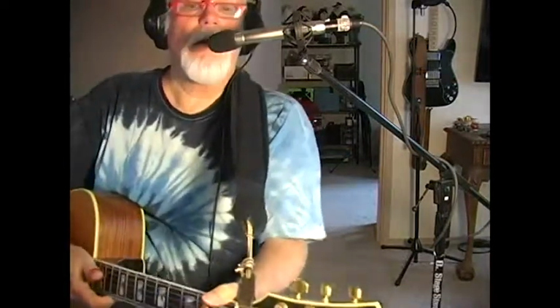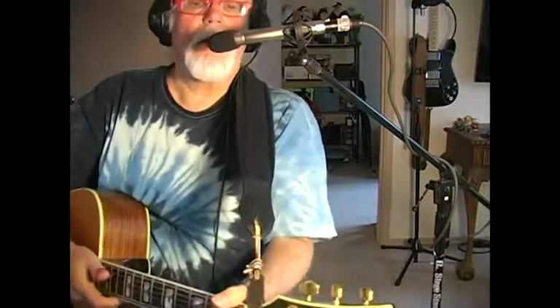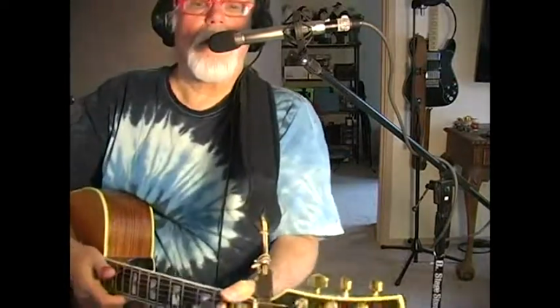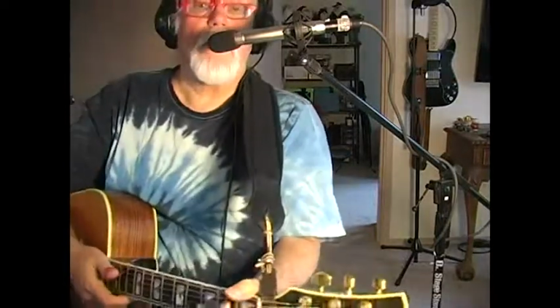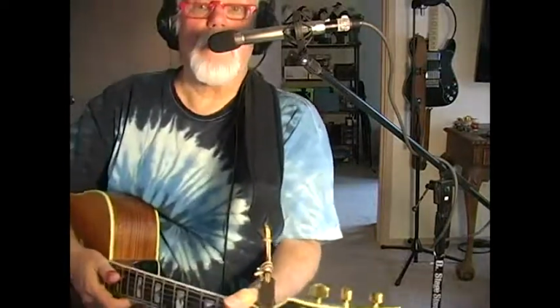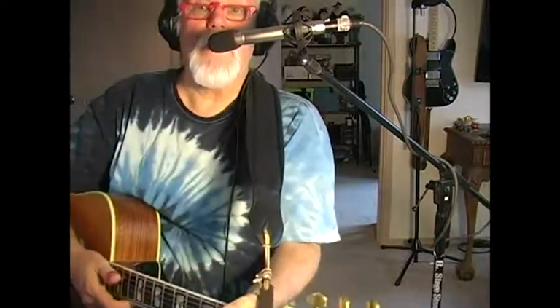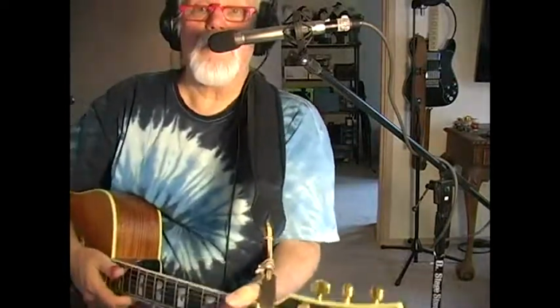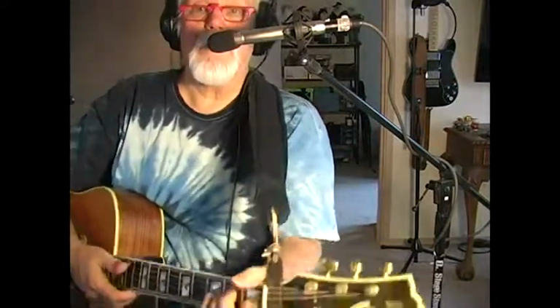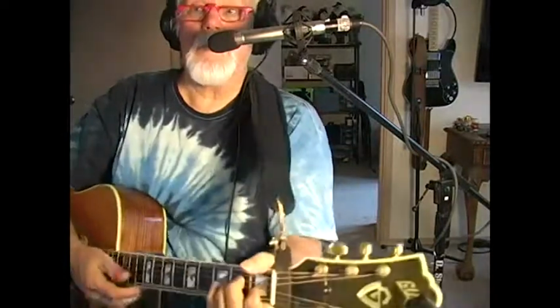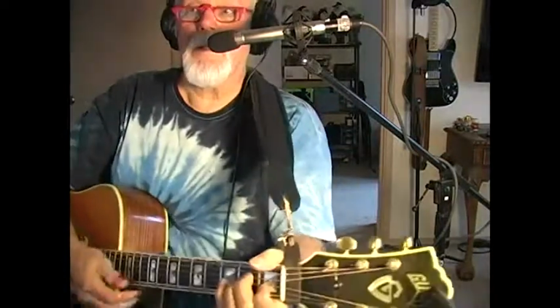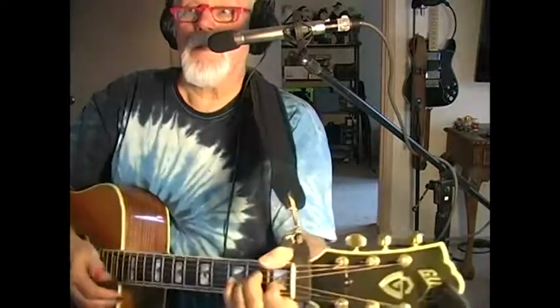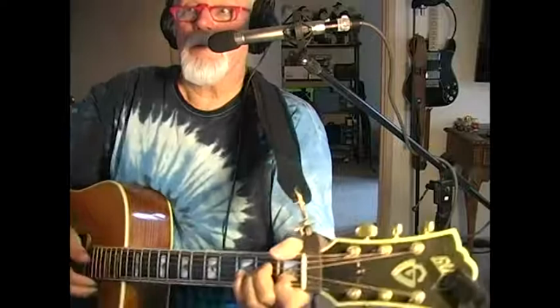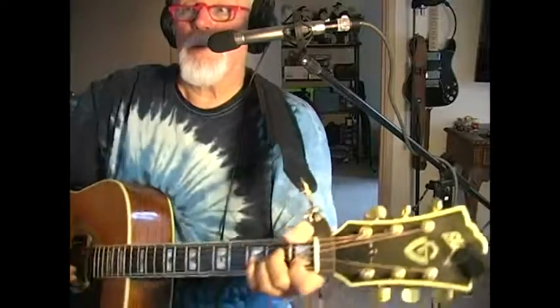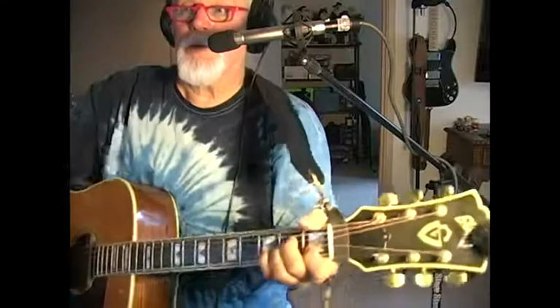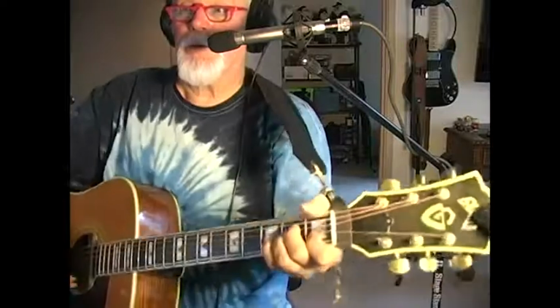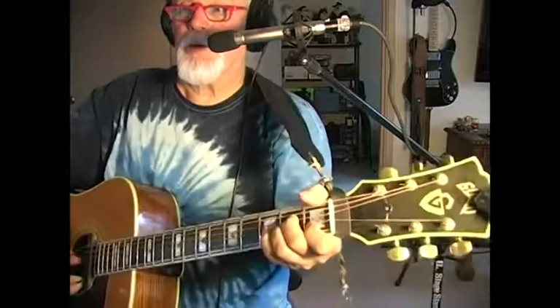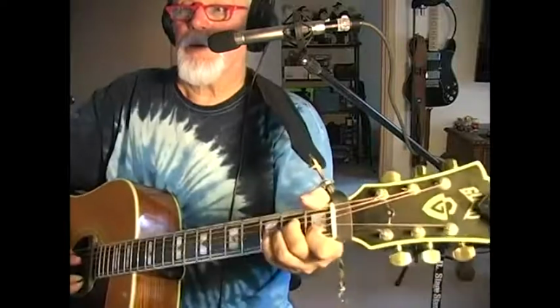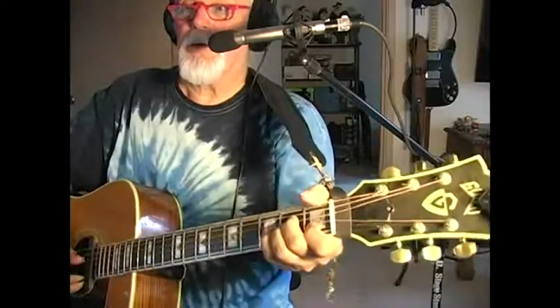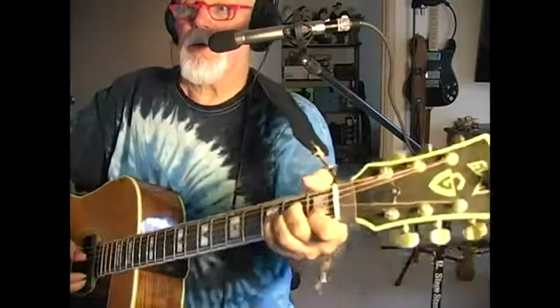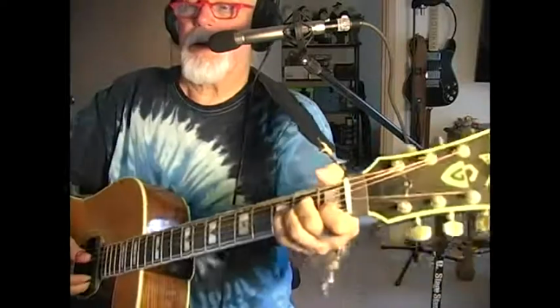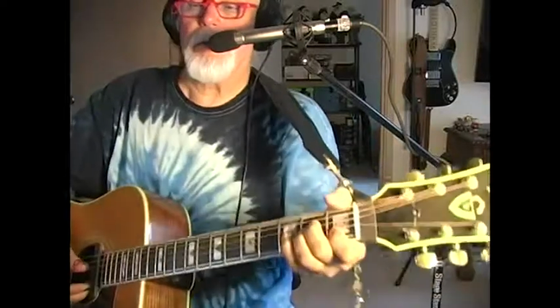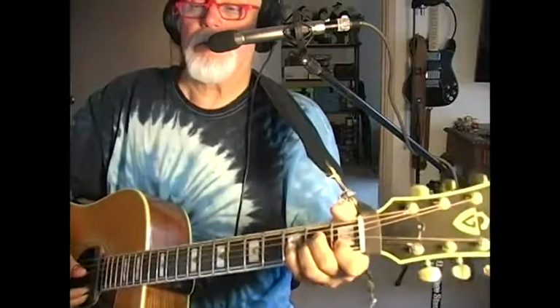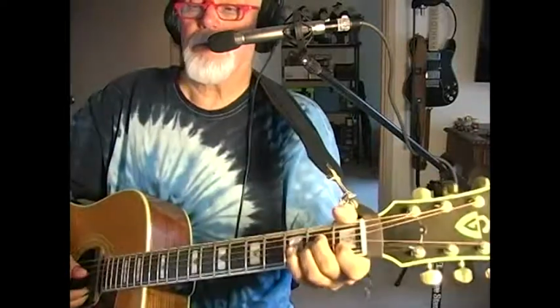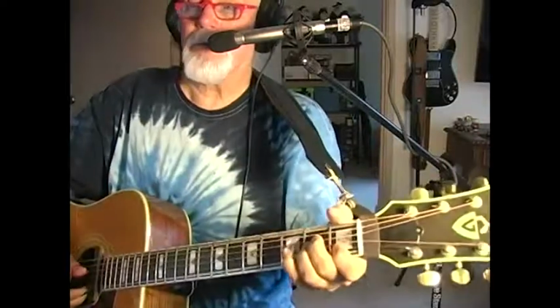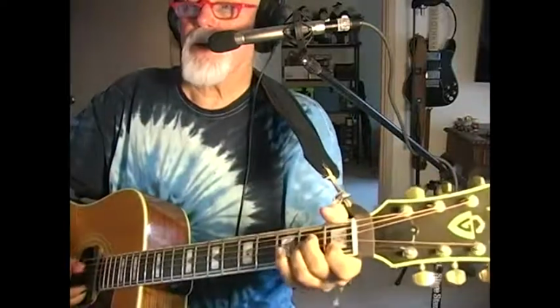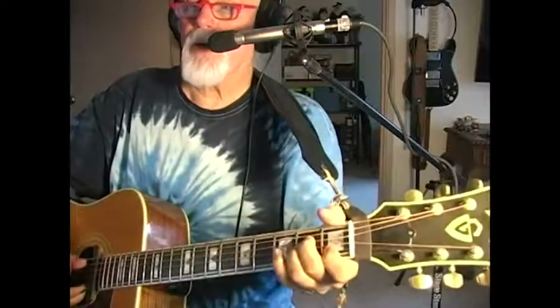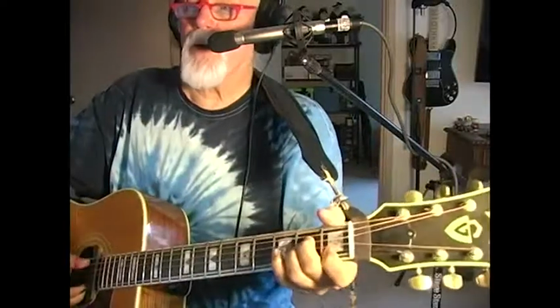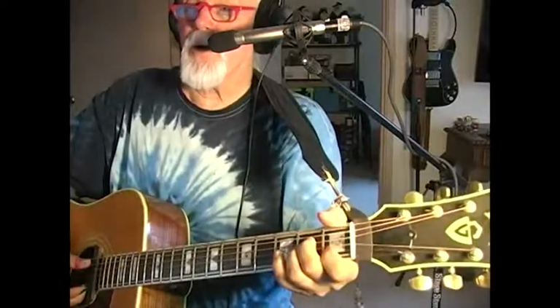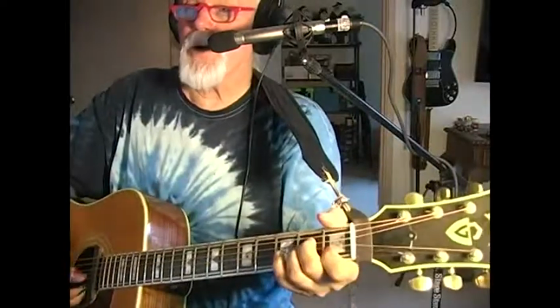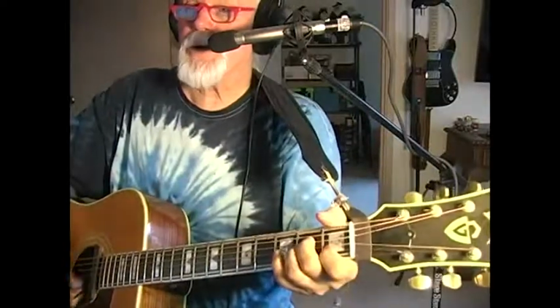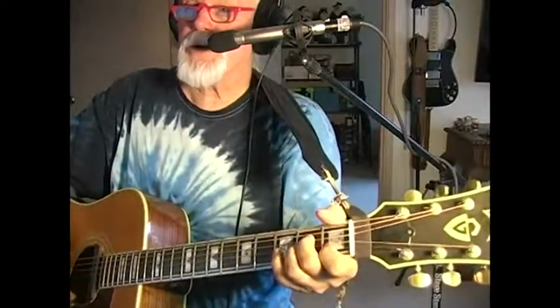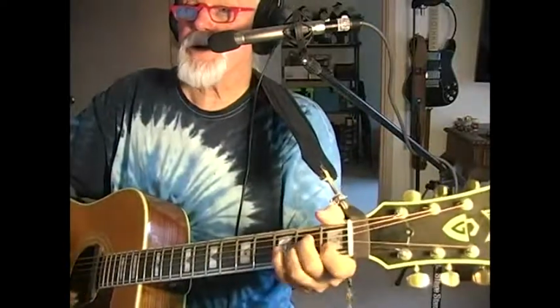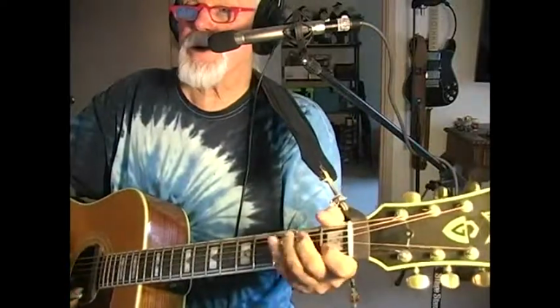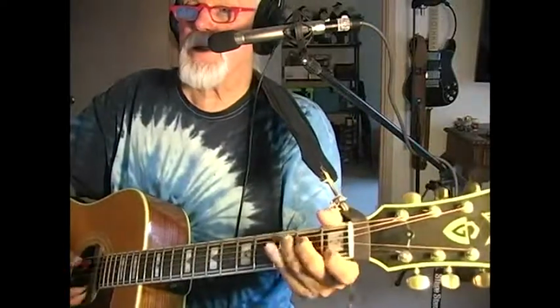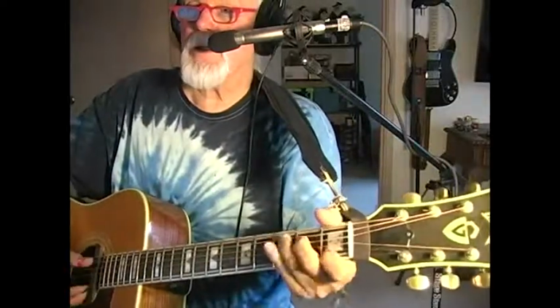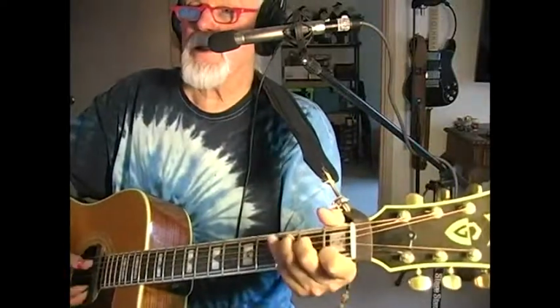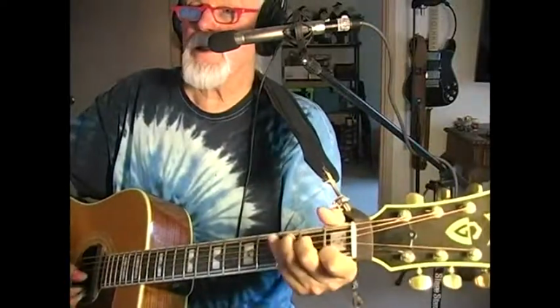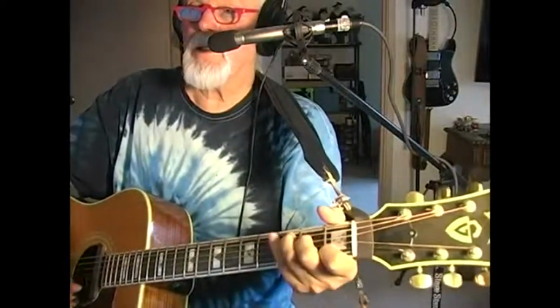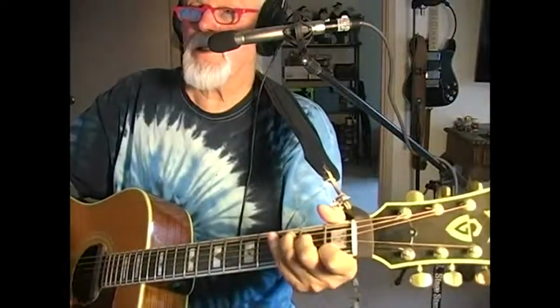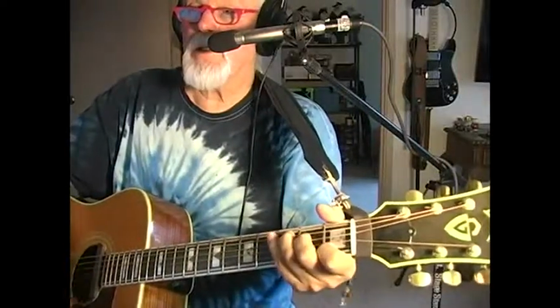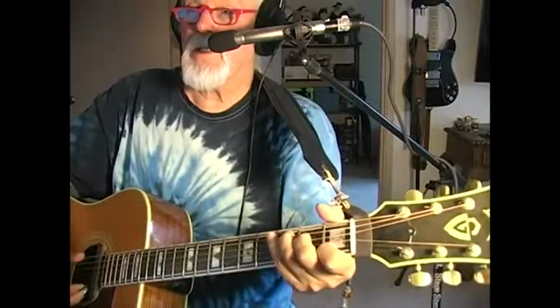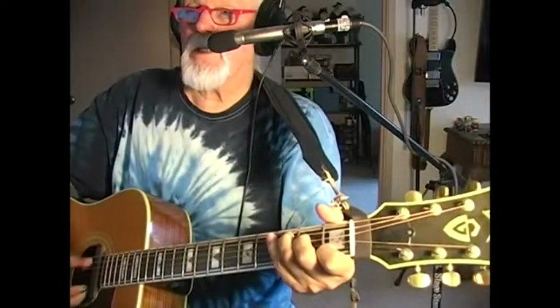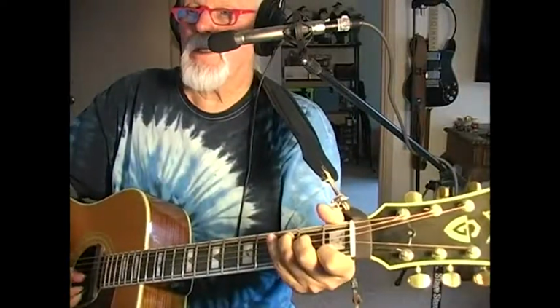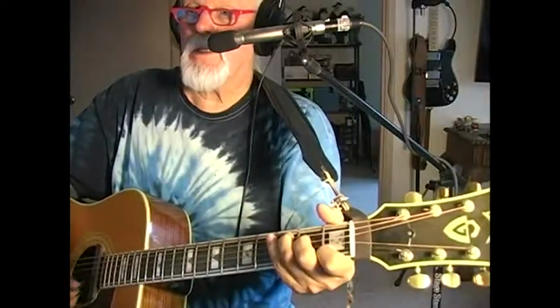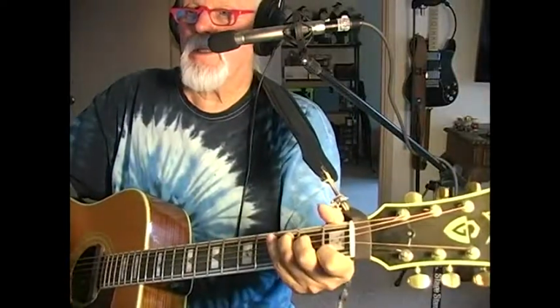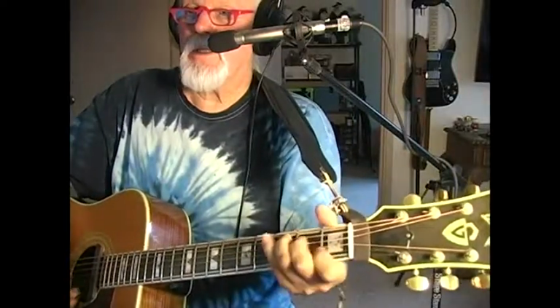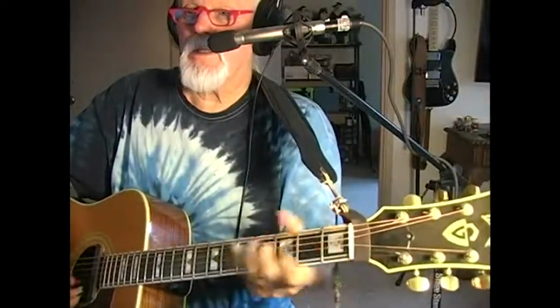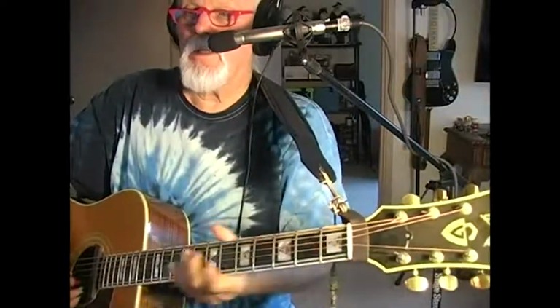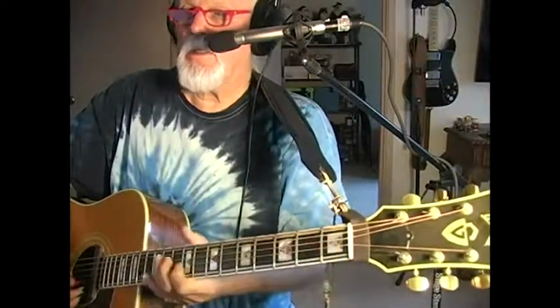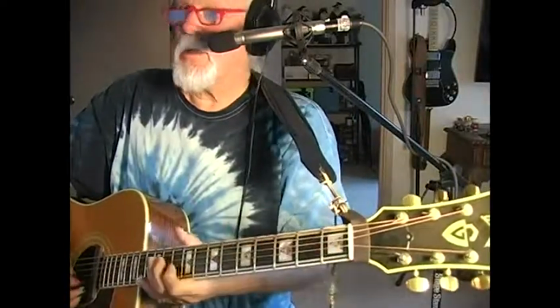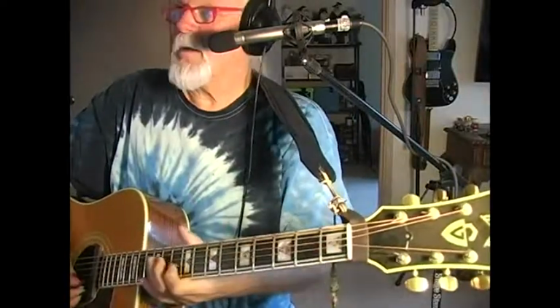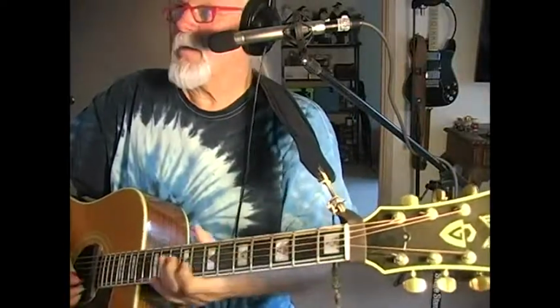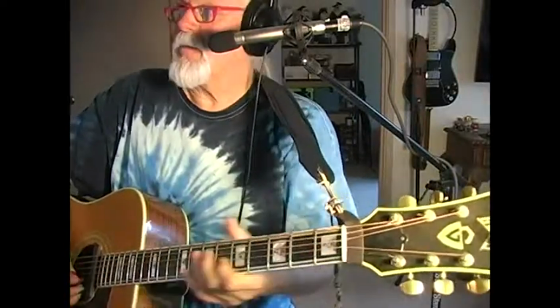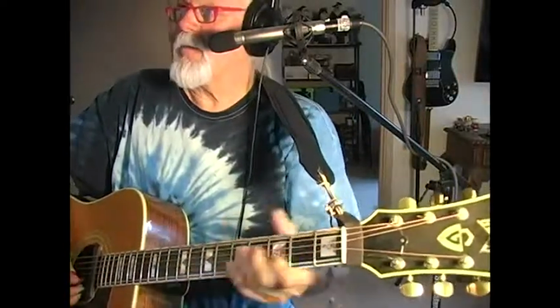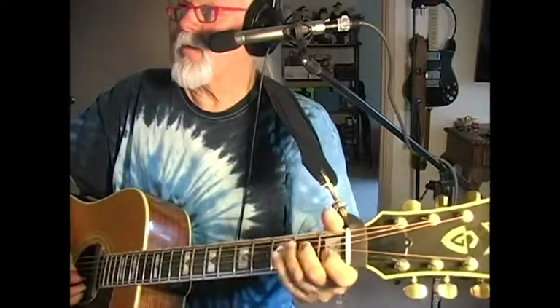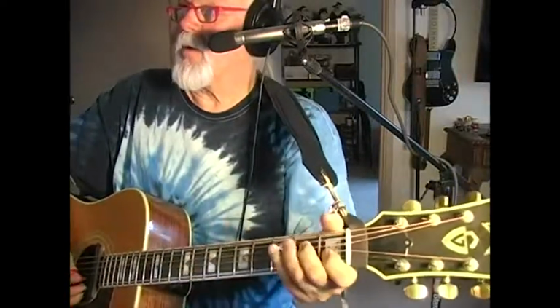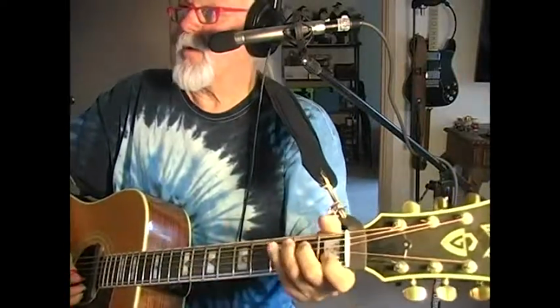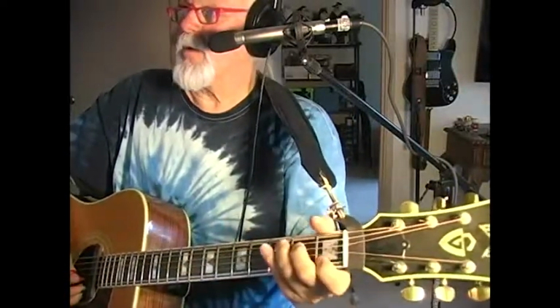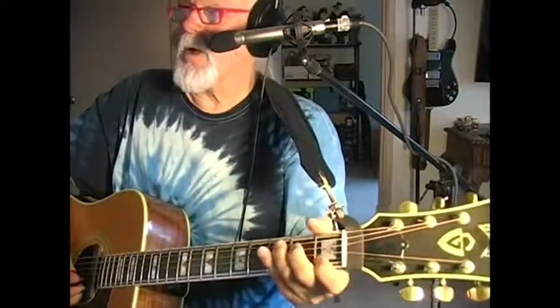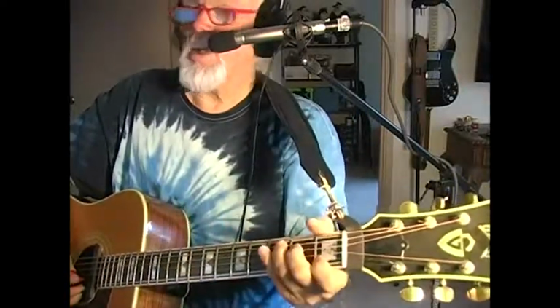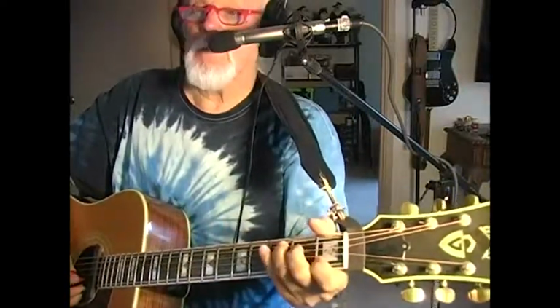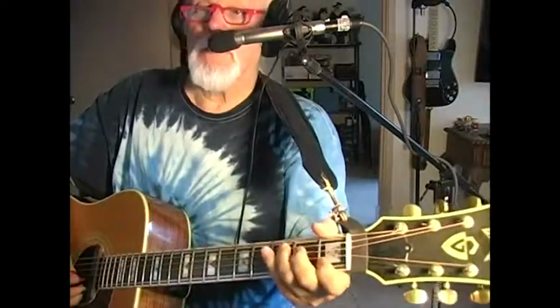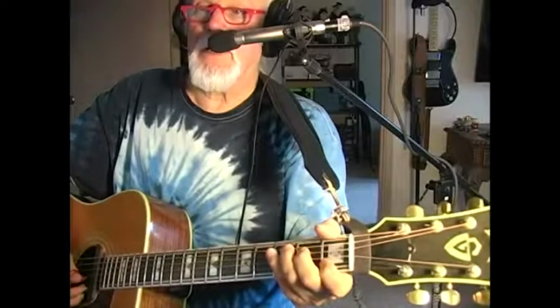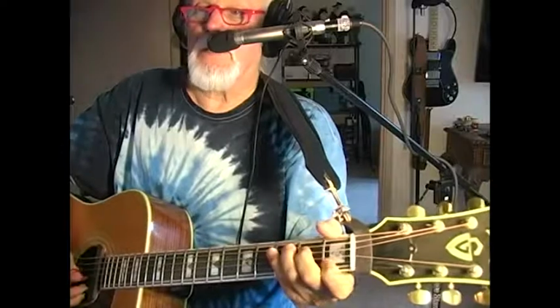We're going to run through the chords for Lucky.